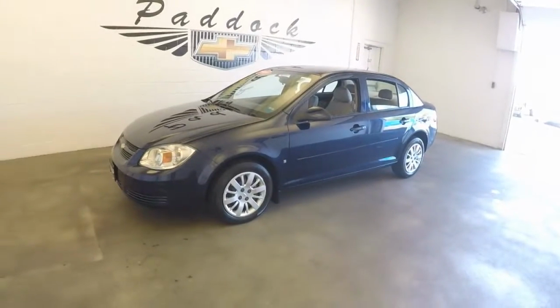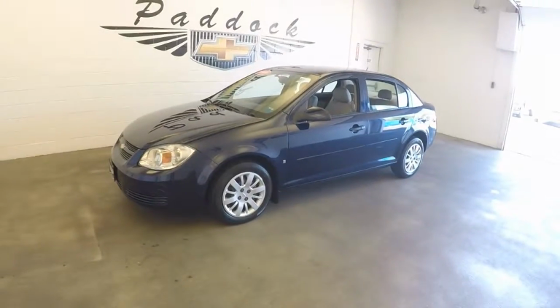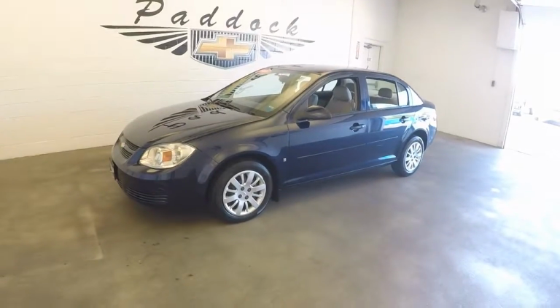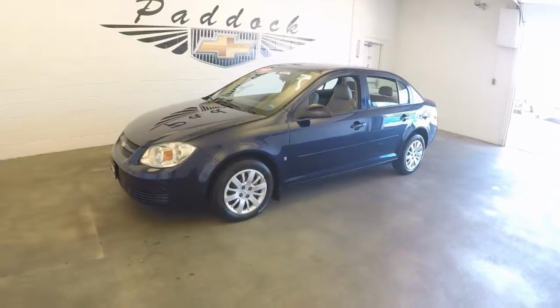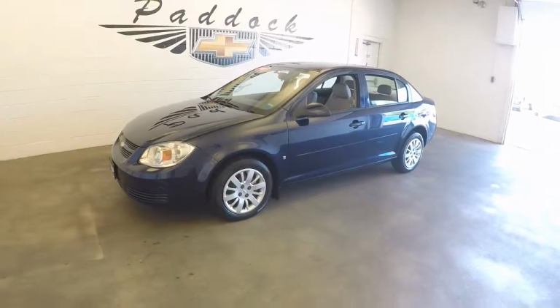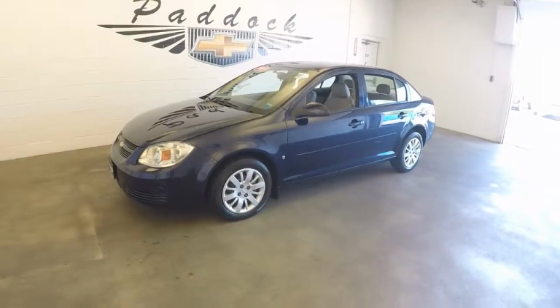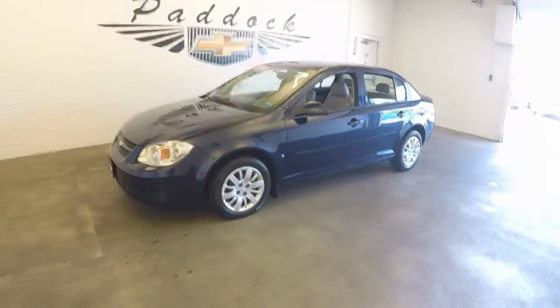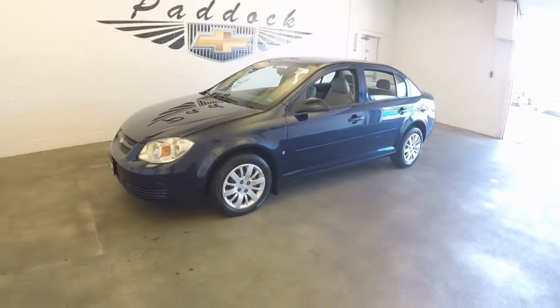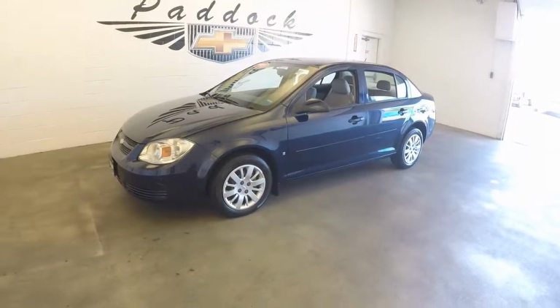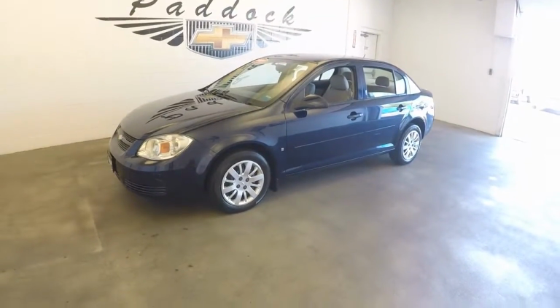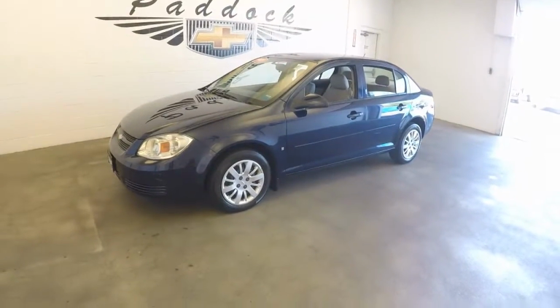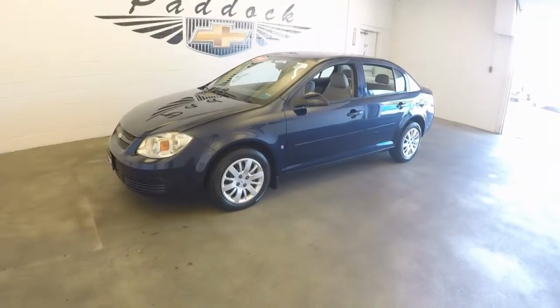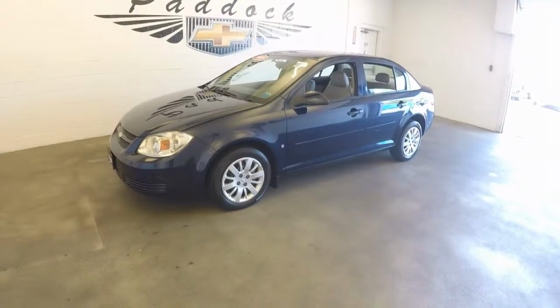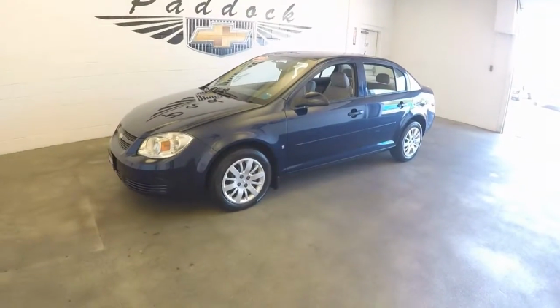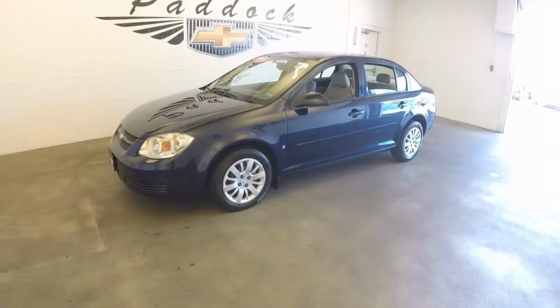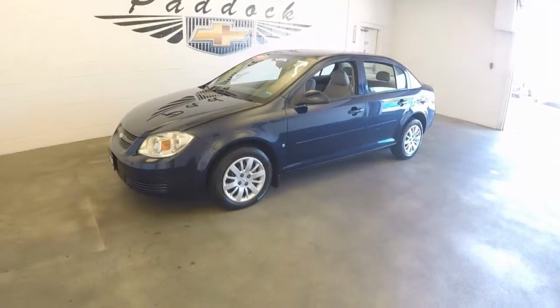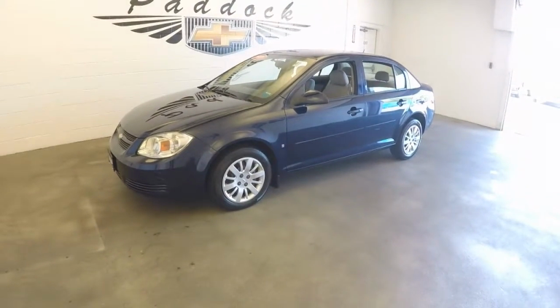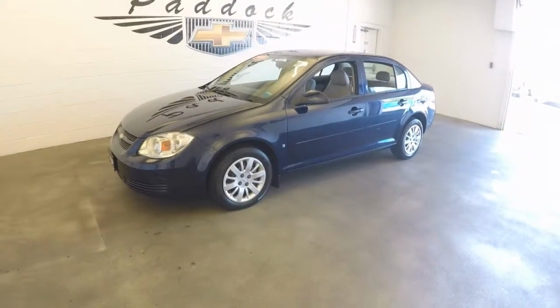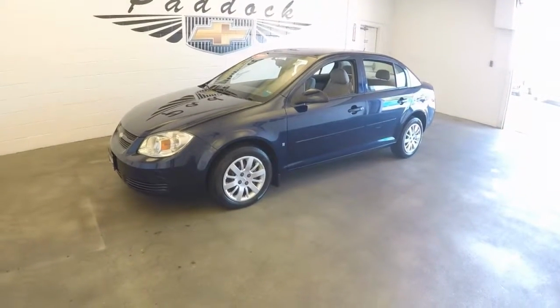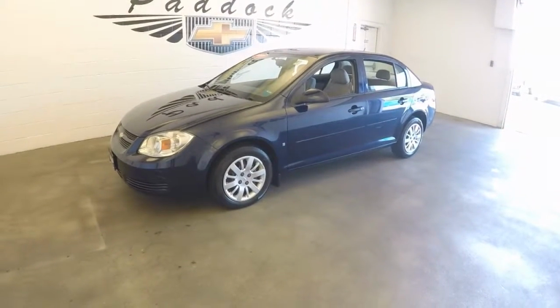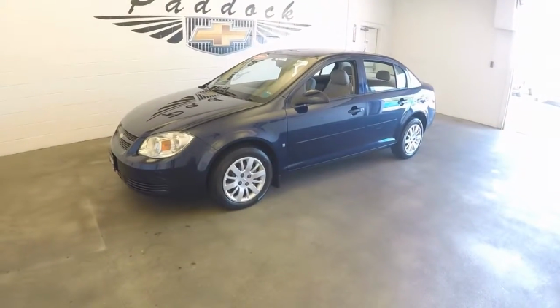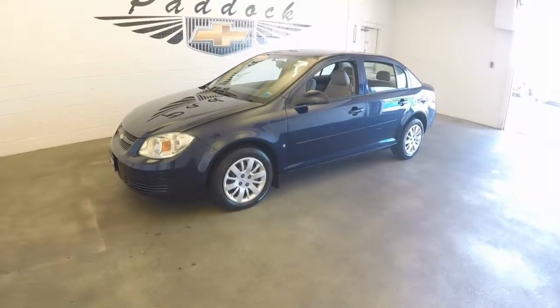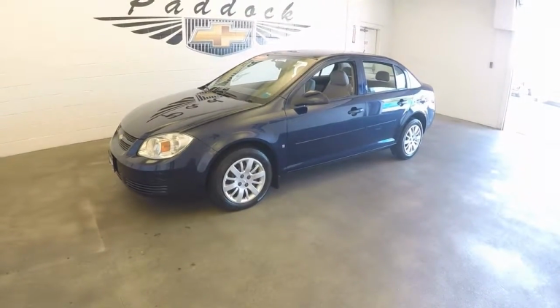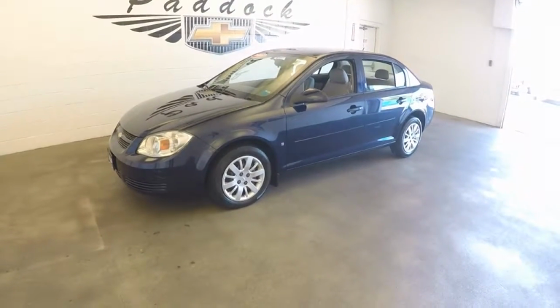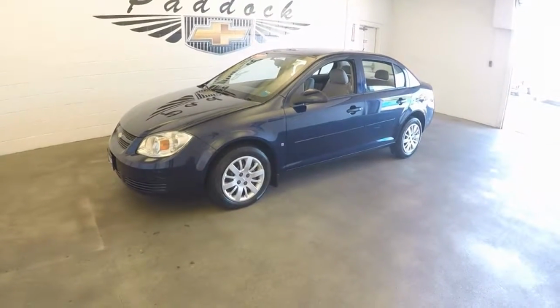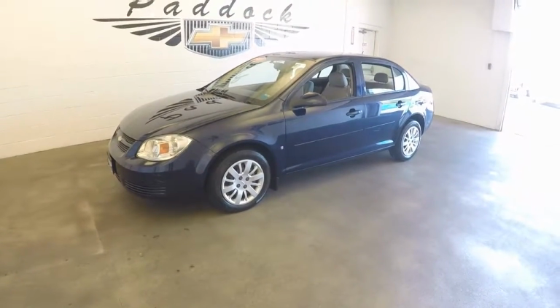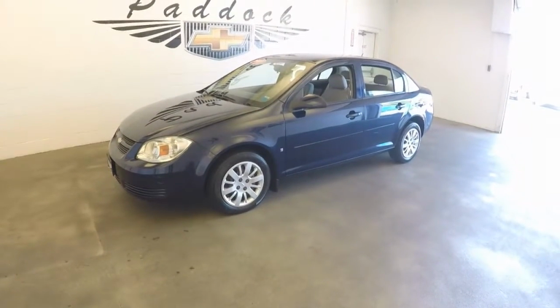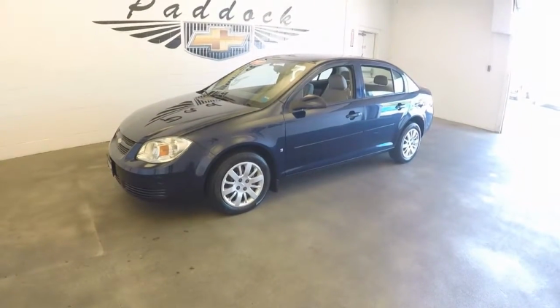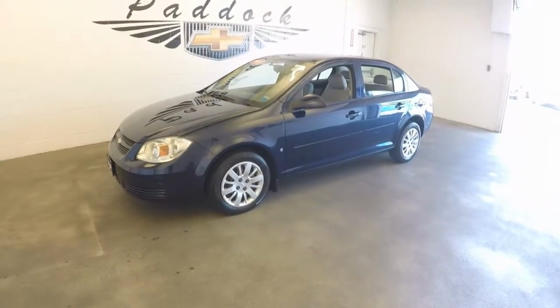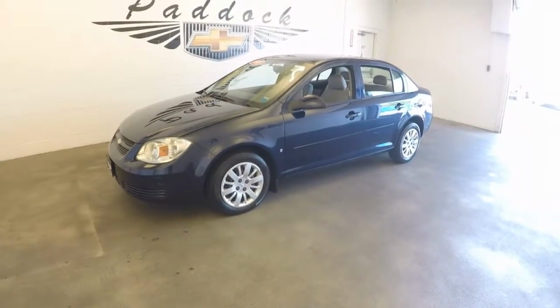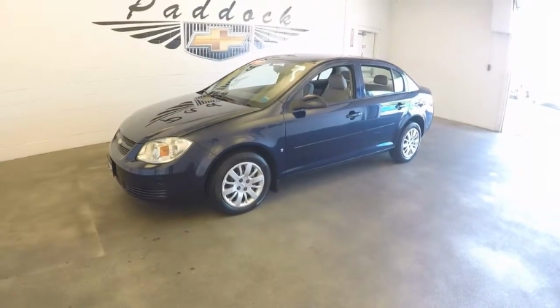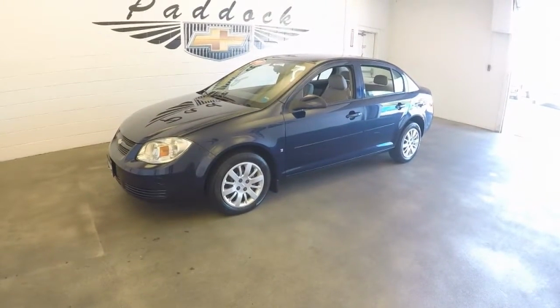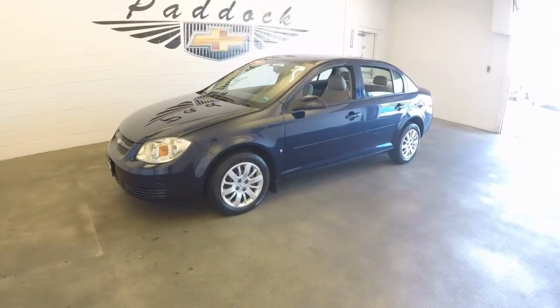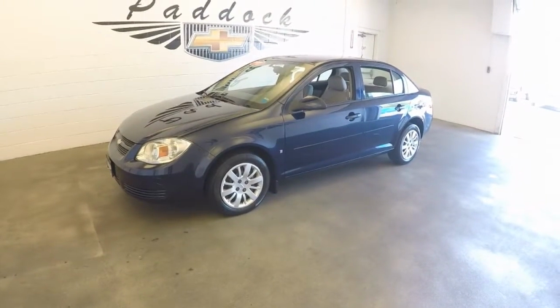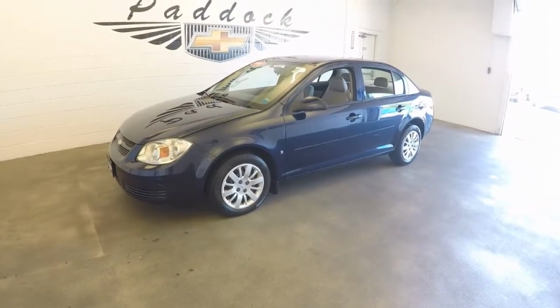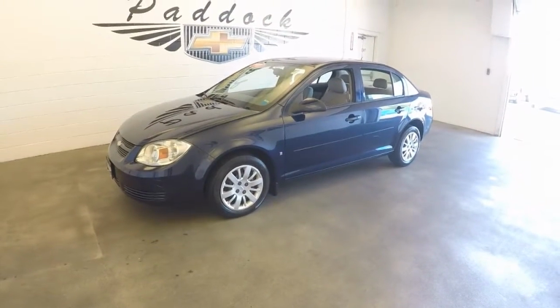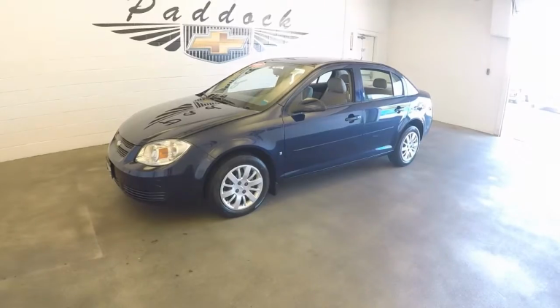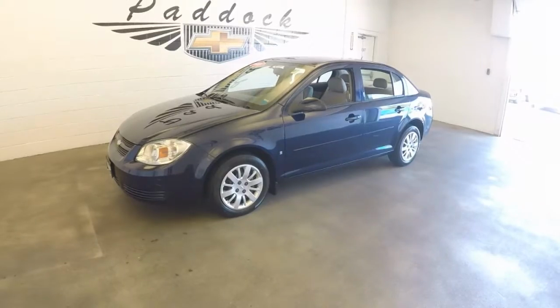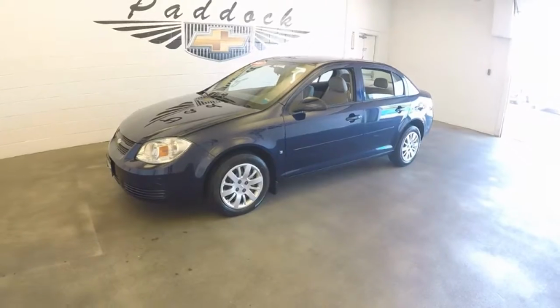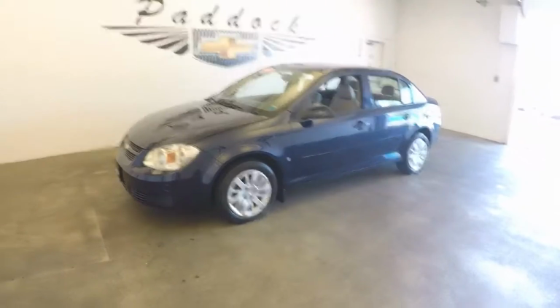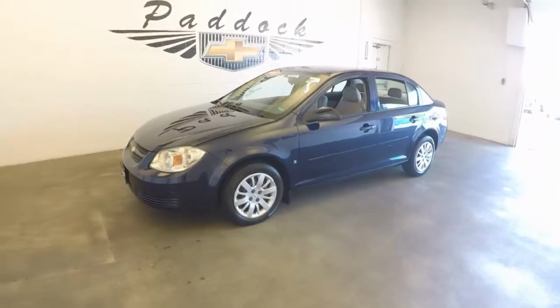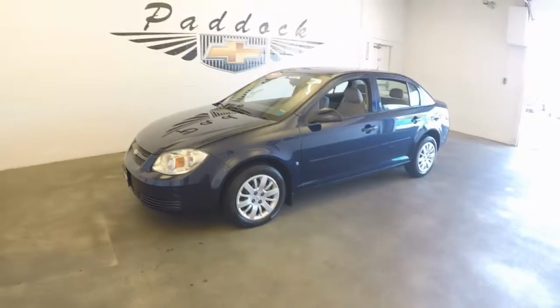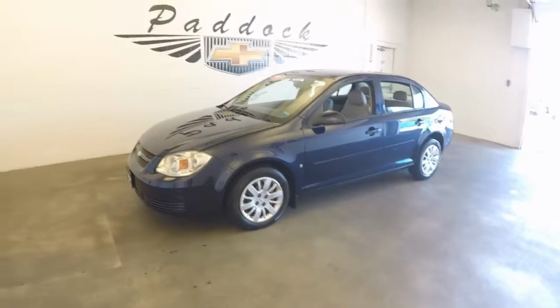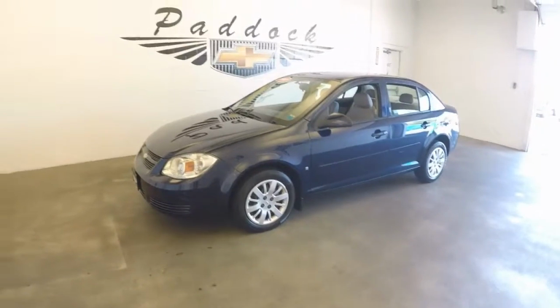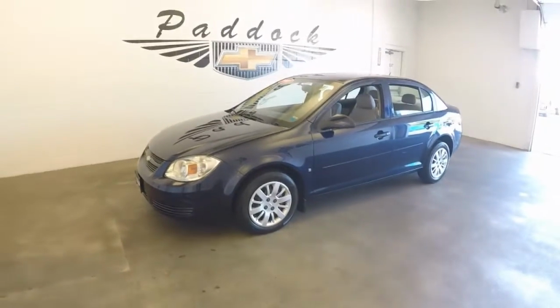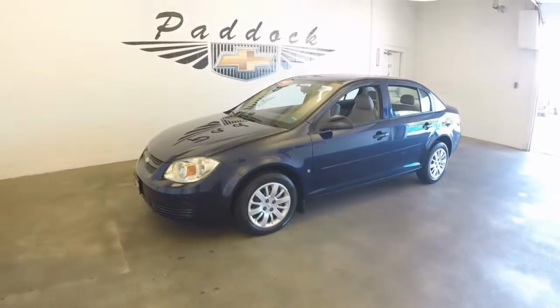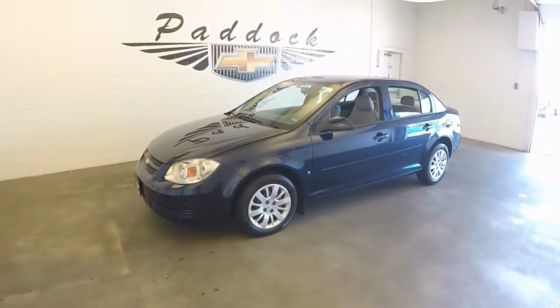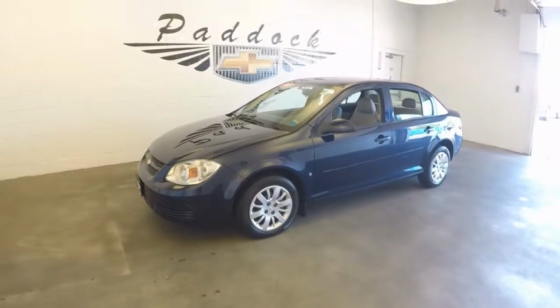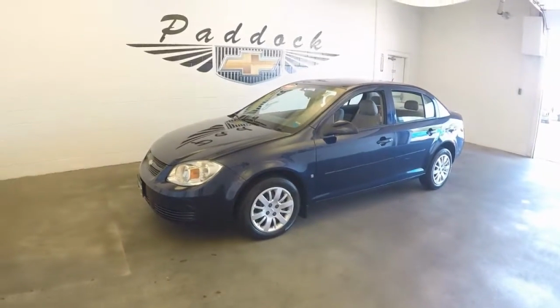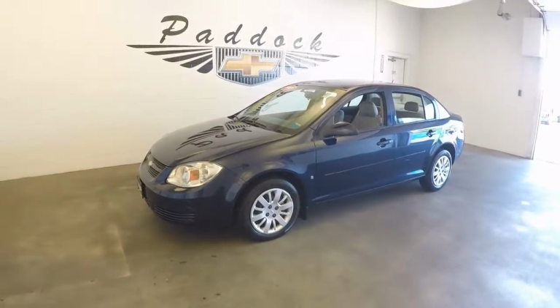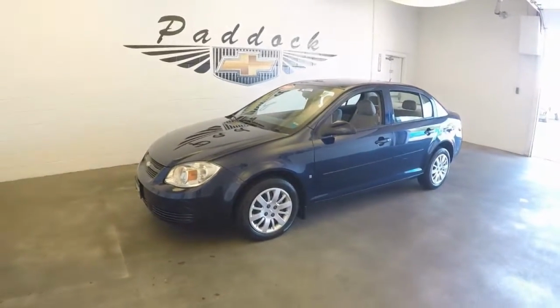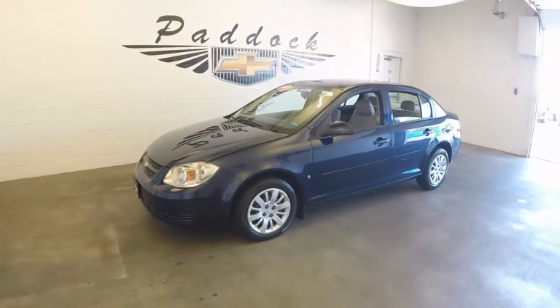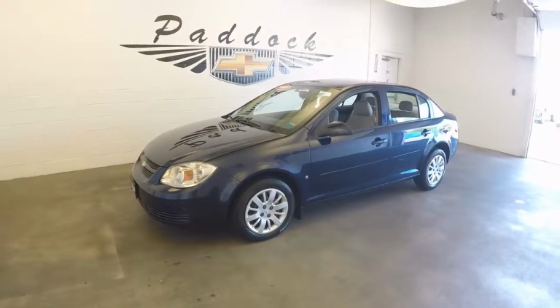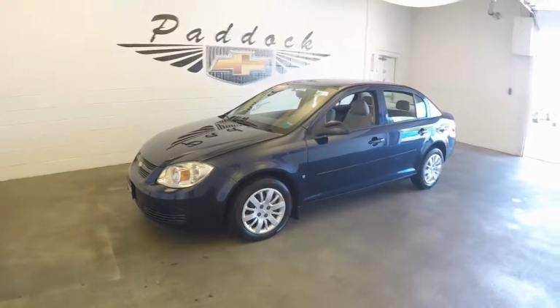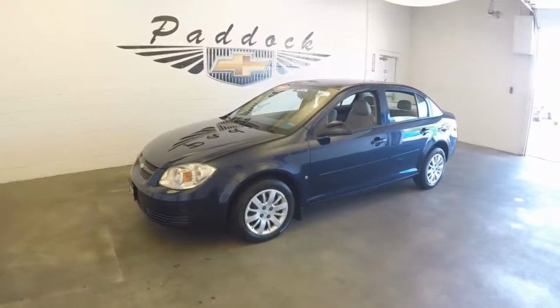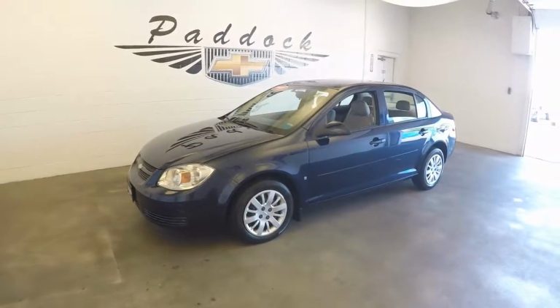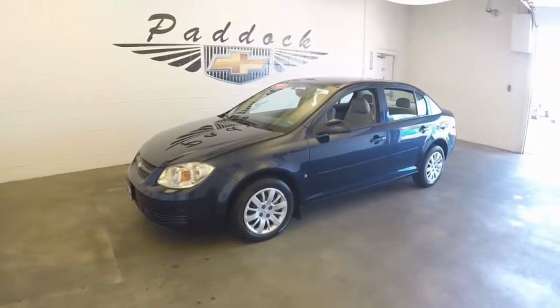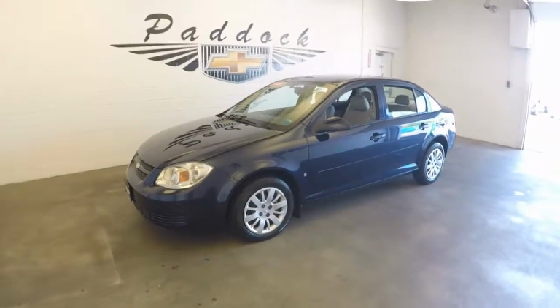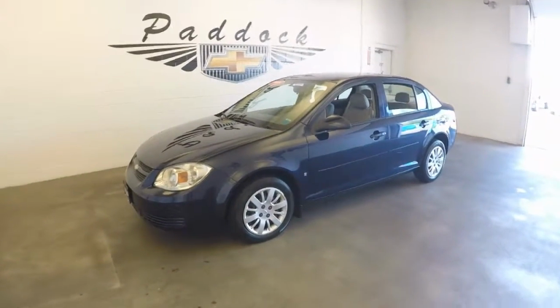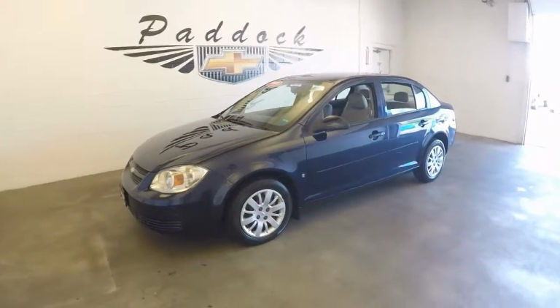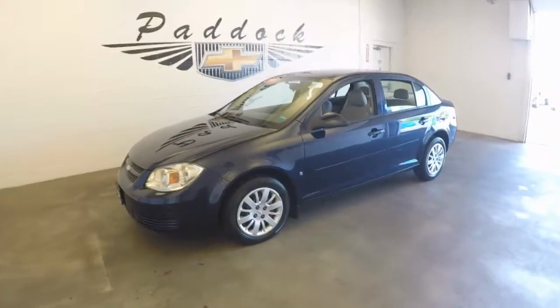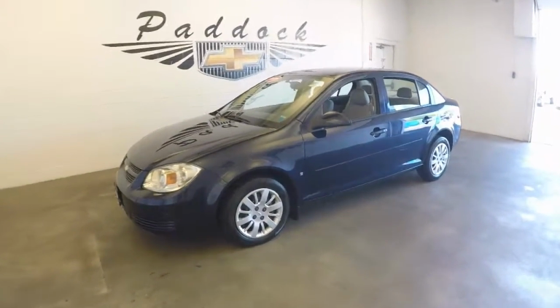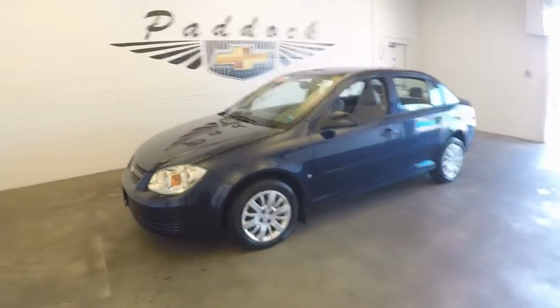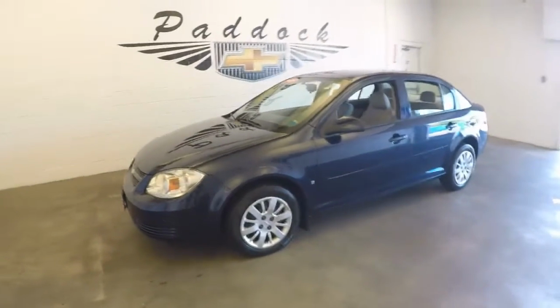2009 Chevy Cobalt, stock number 66566A. This is a 2009 Chevy Cobalt.